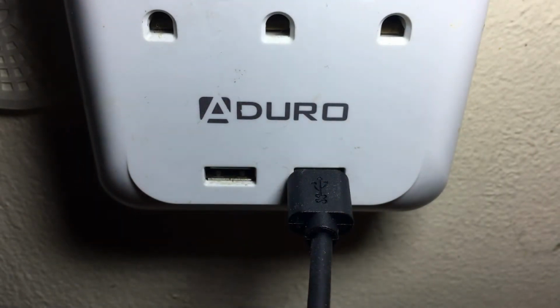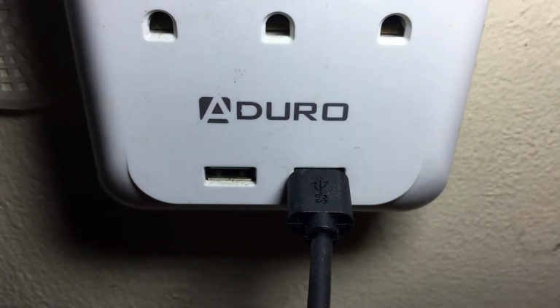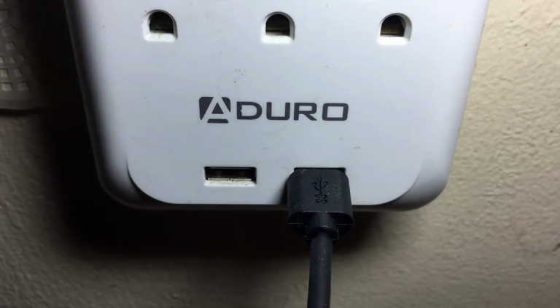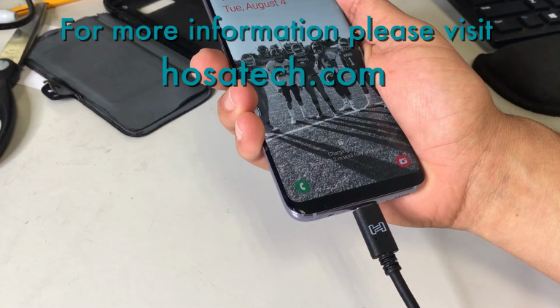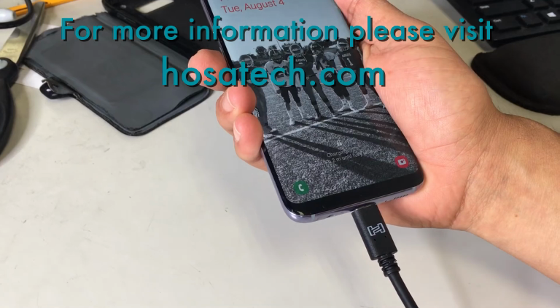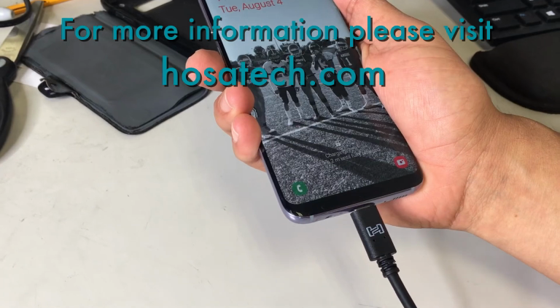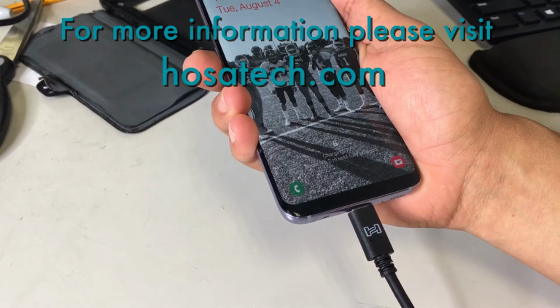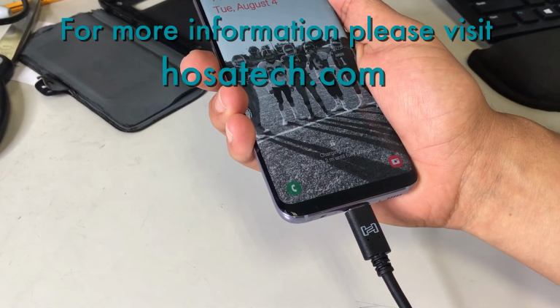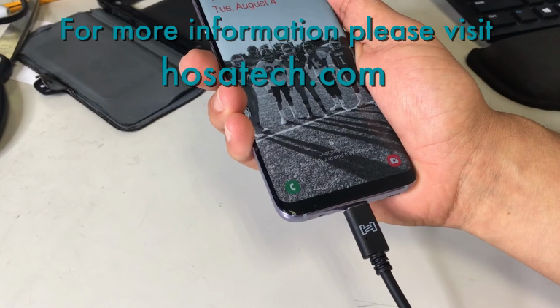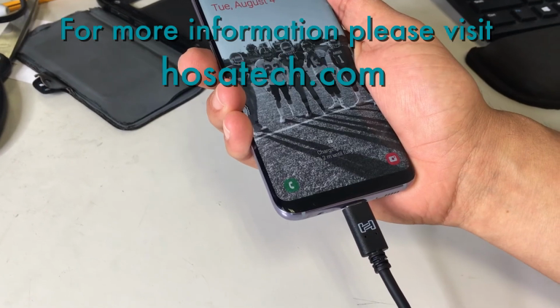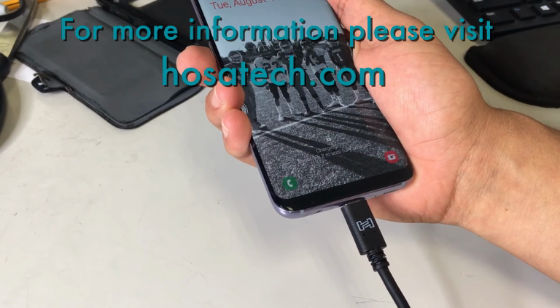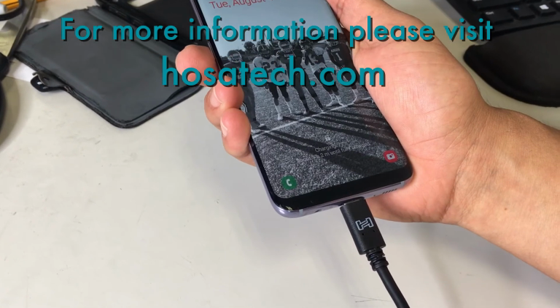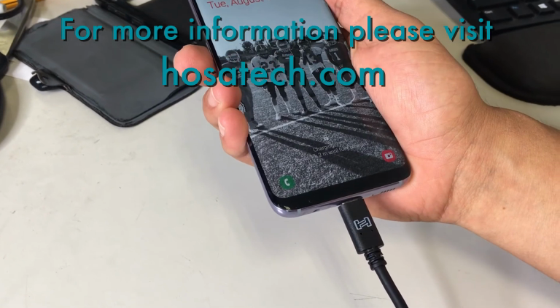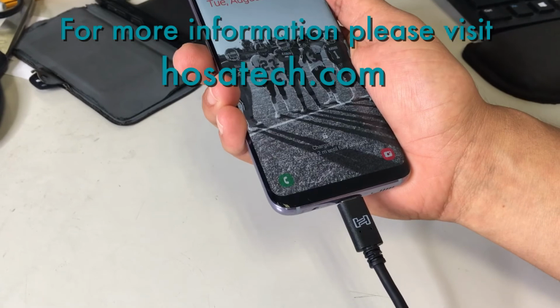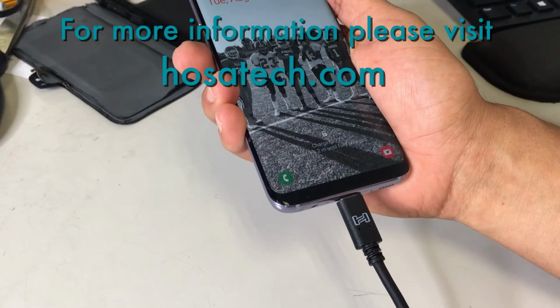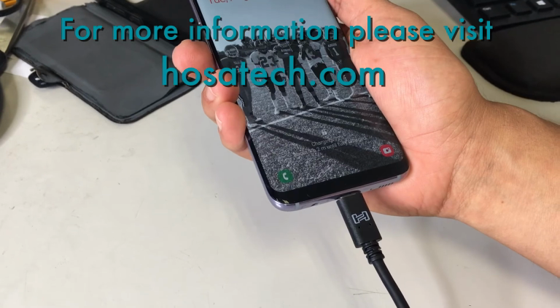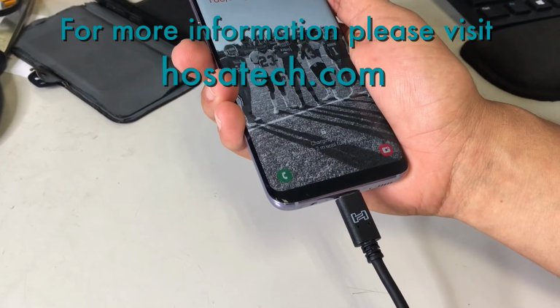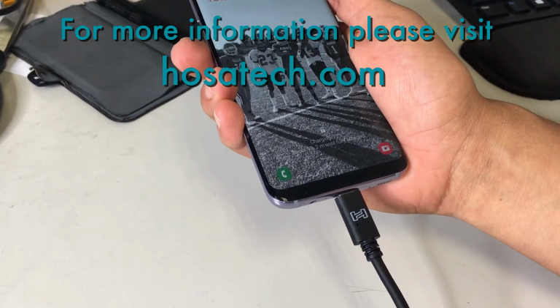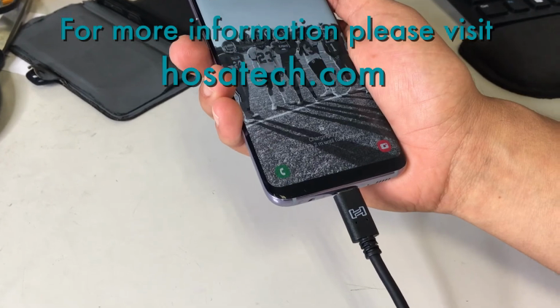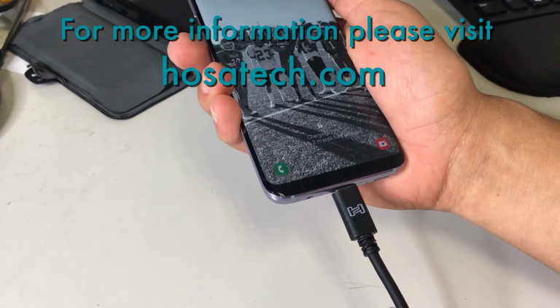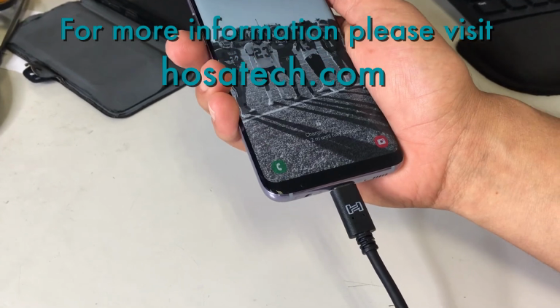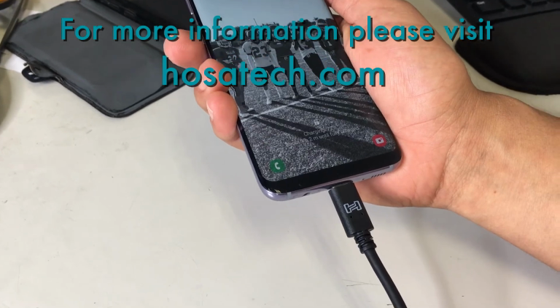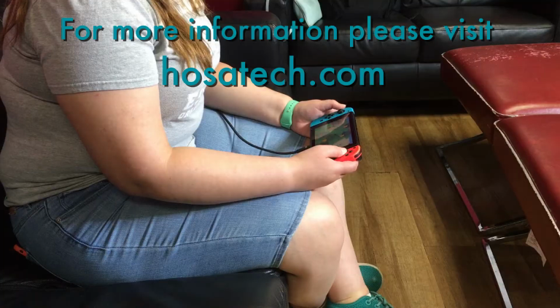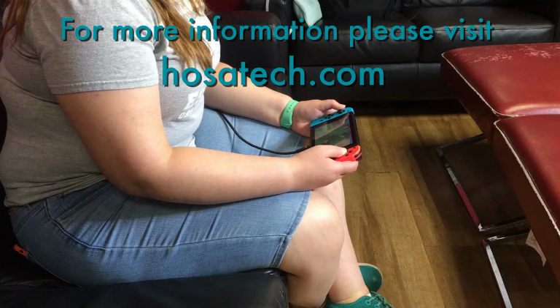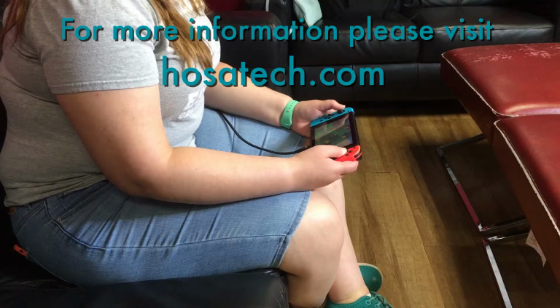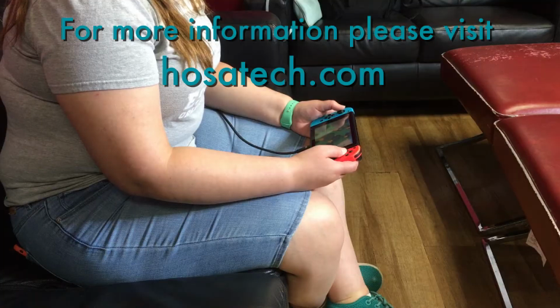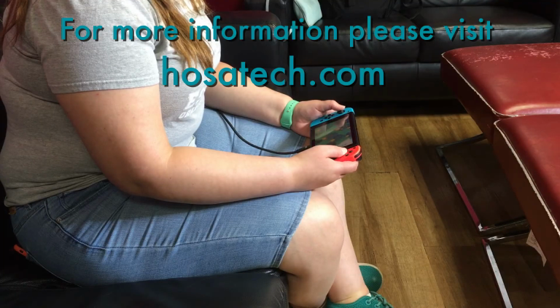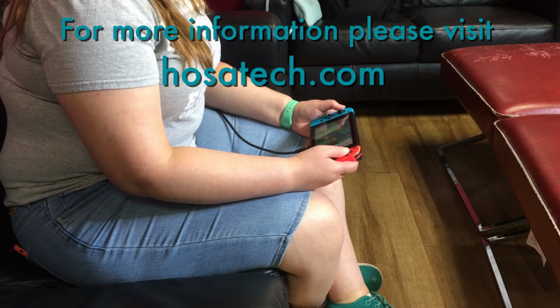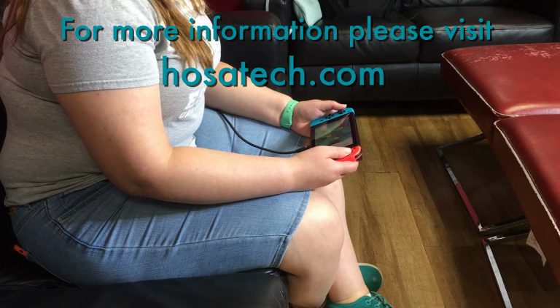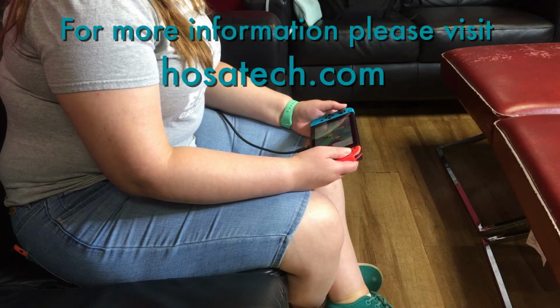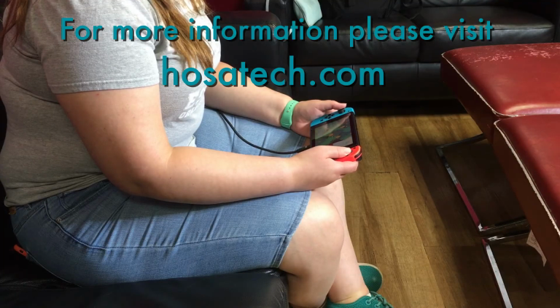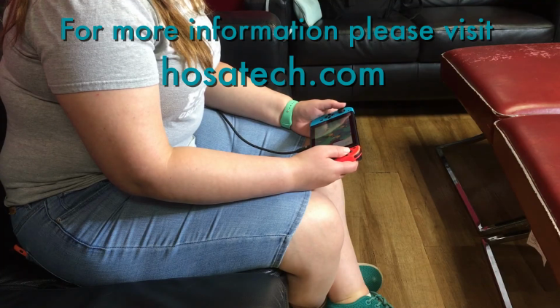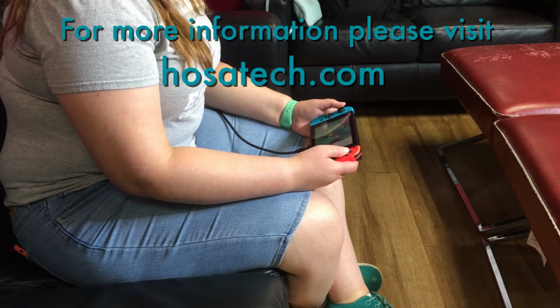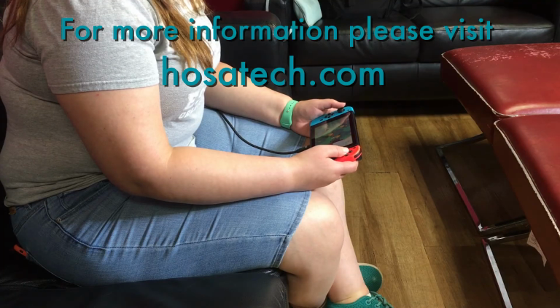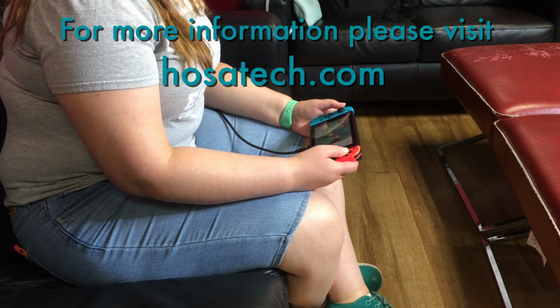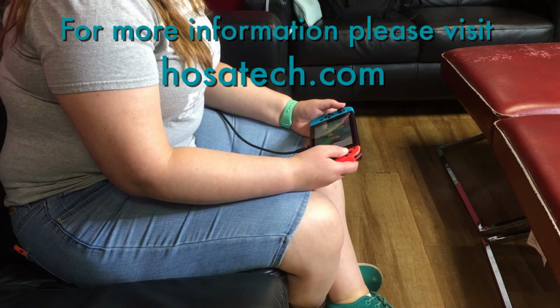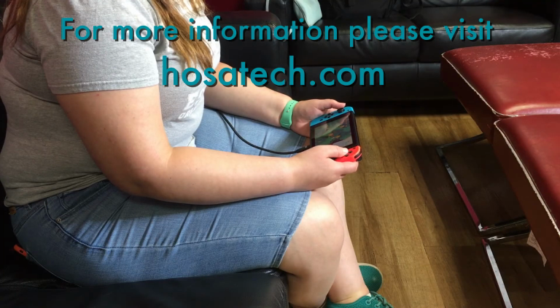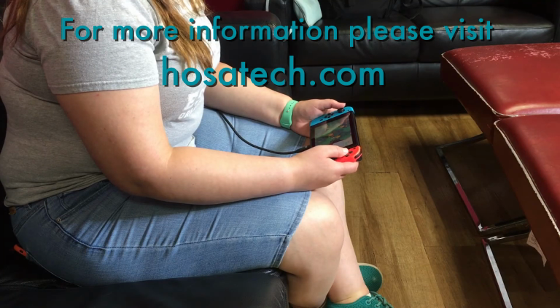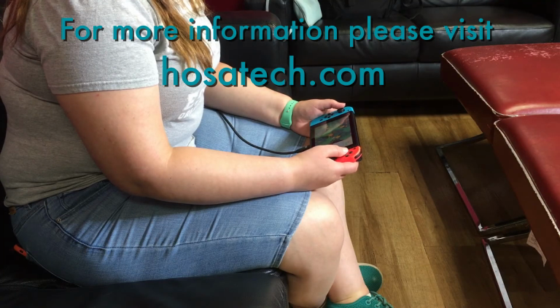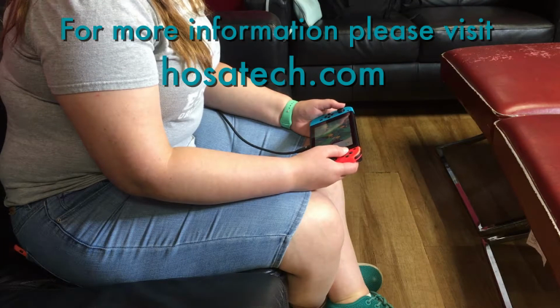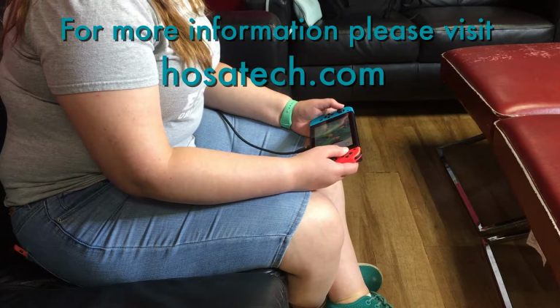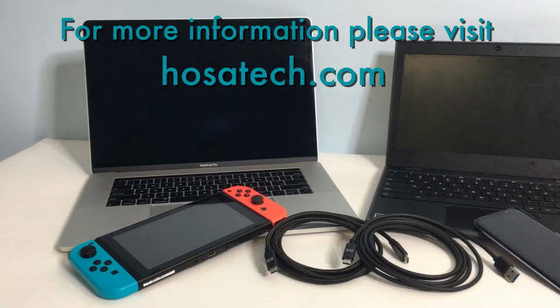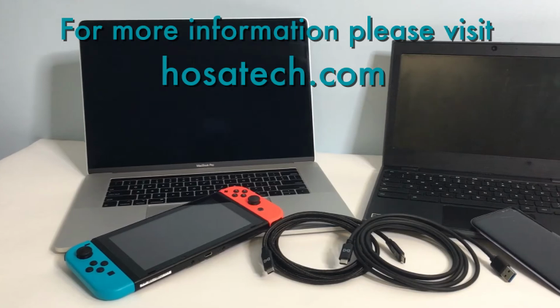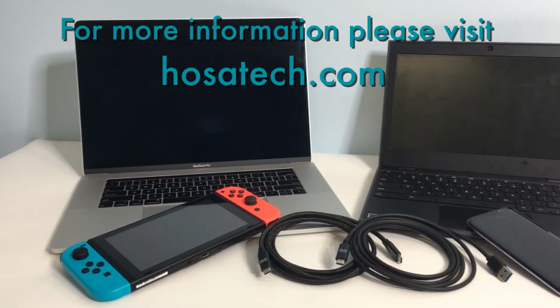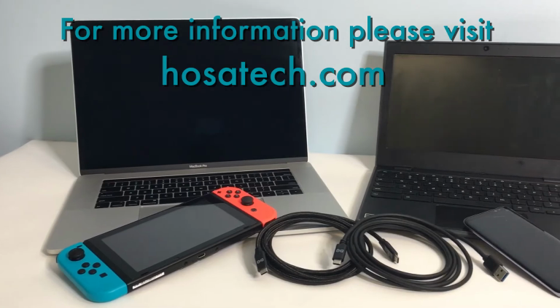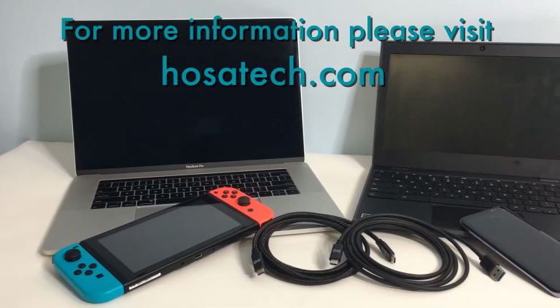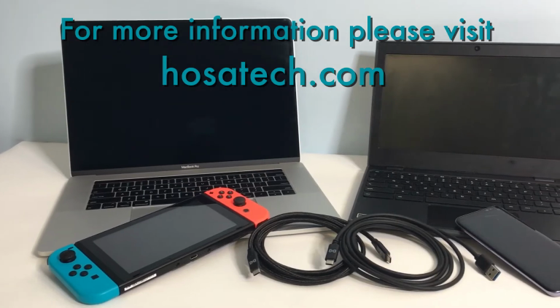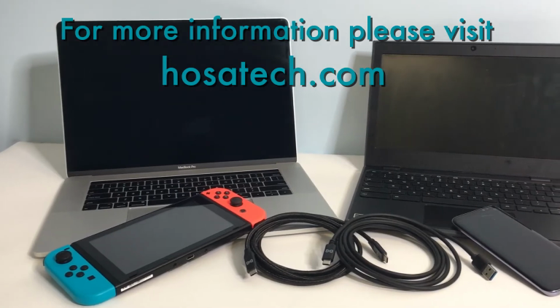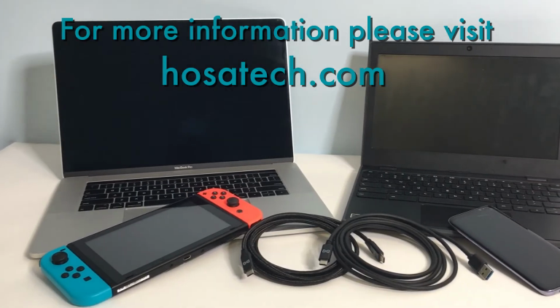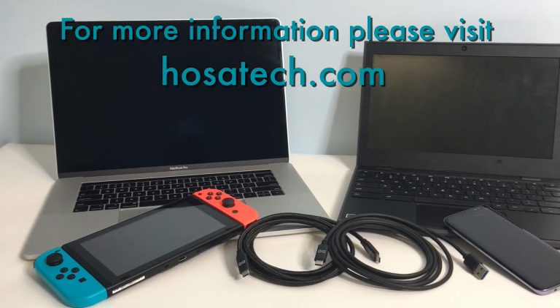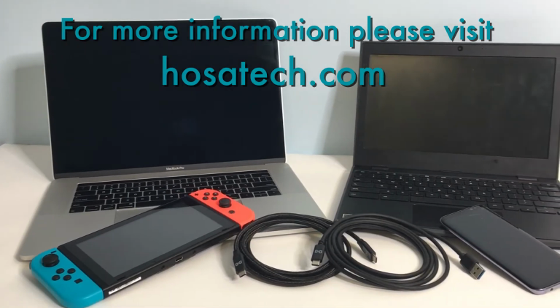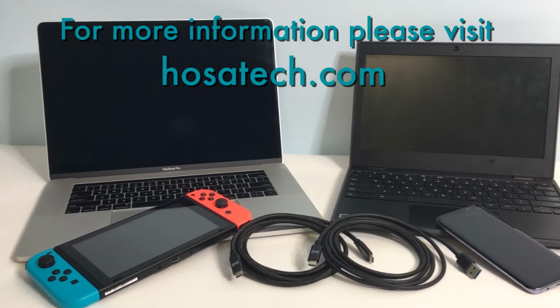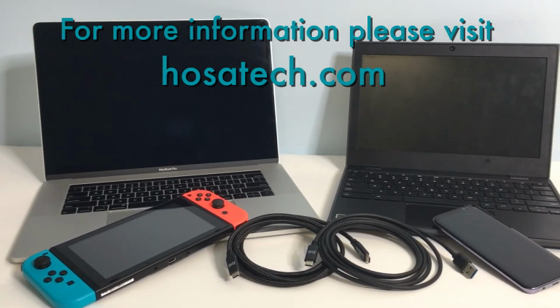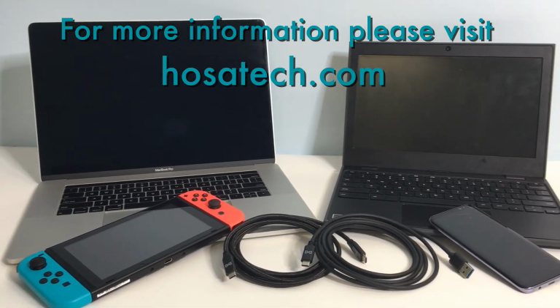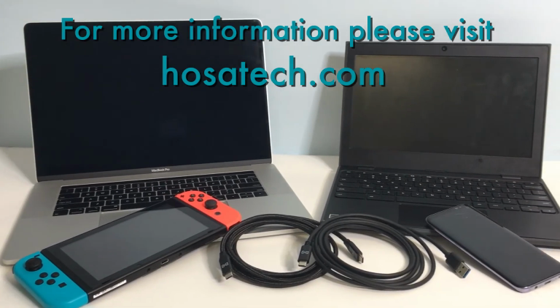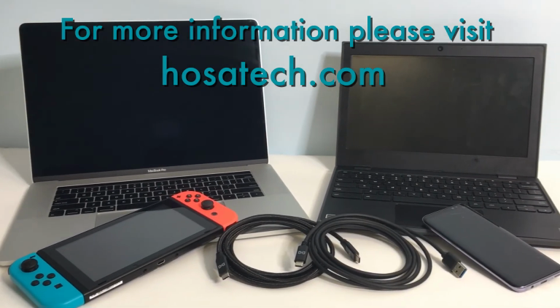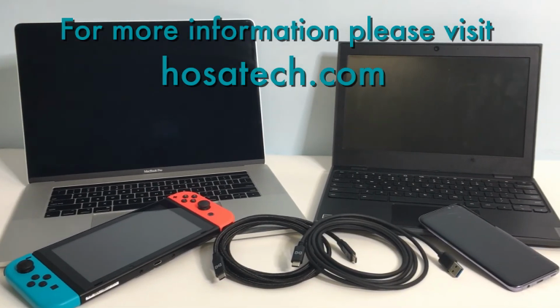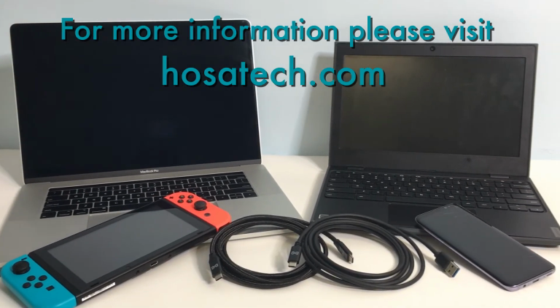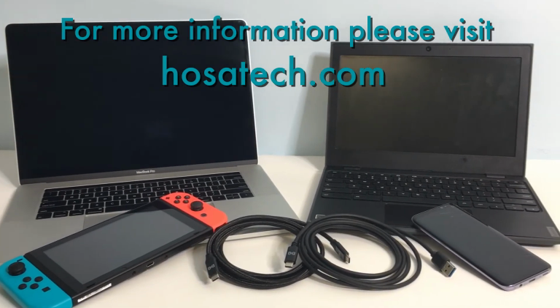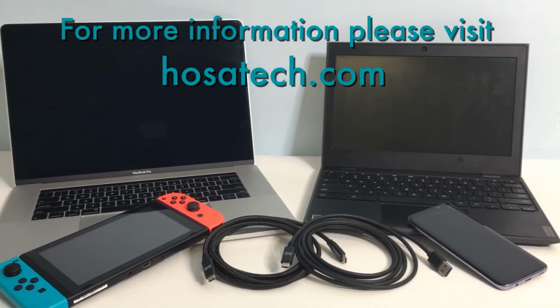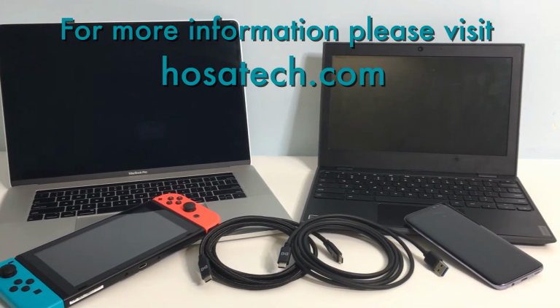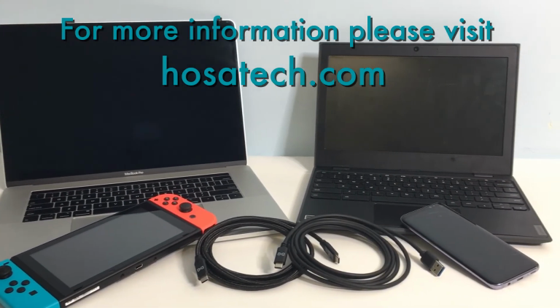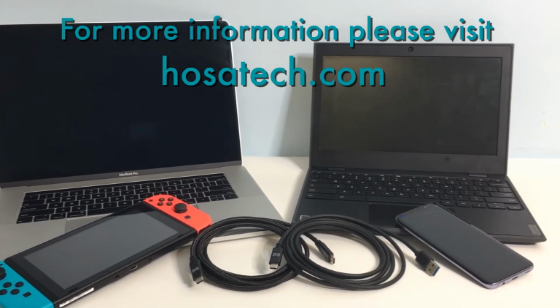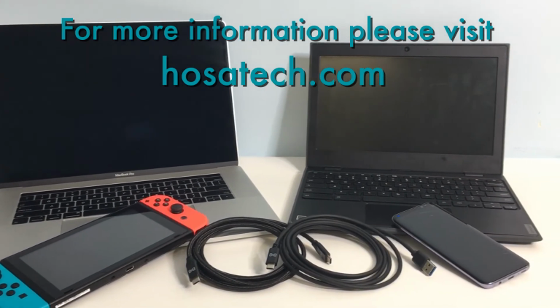For more information on the new HOSA SuperSpeed USB-C cables, please visit us at hosatech.com.